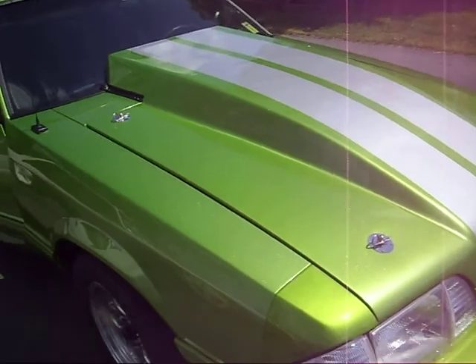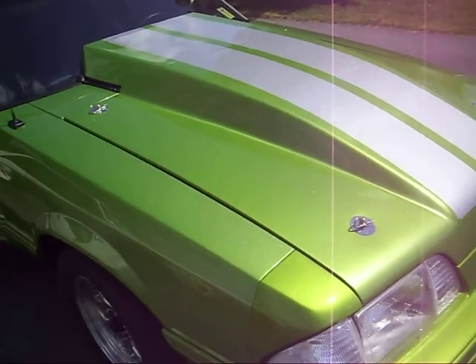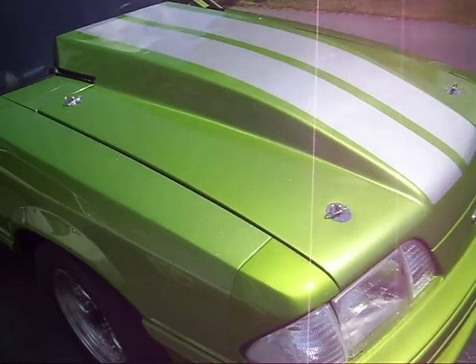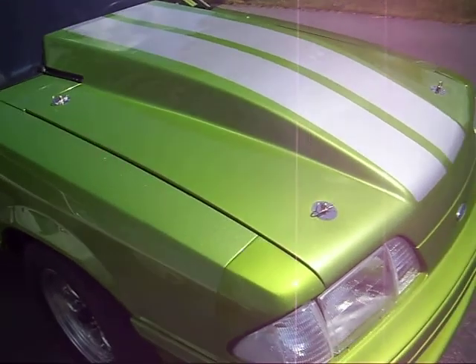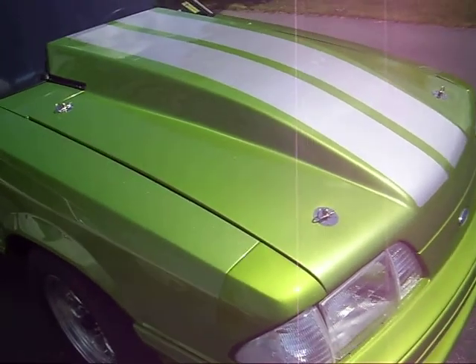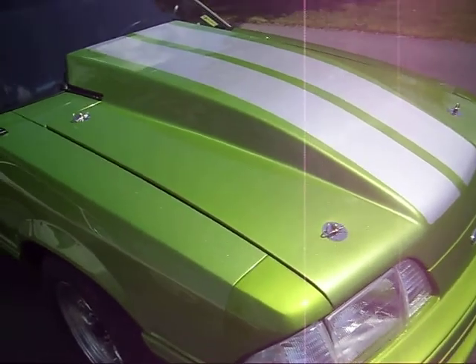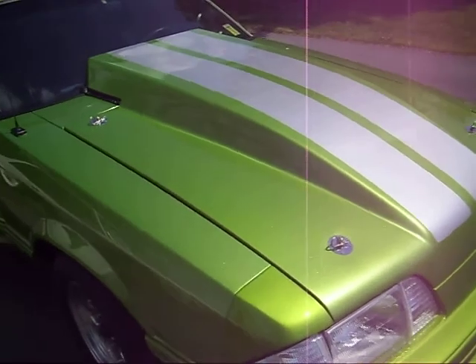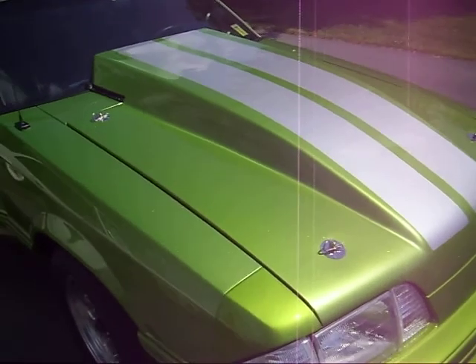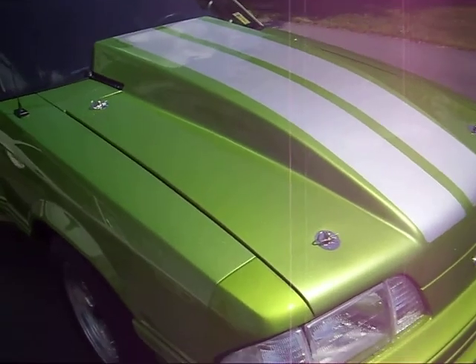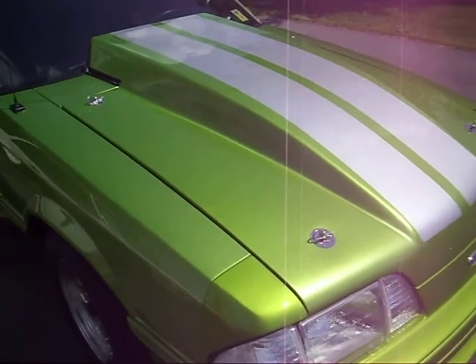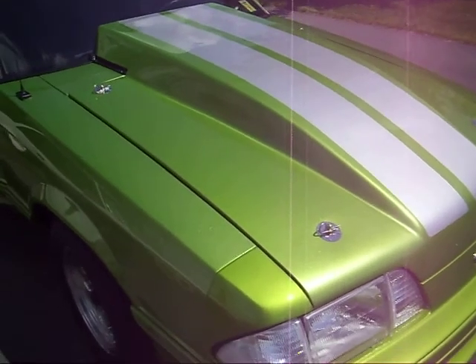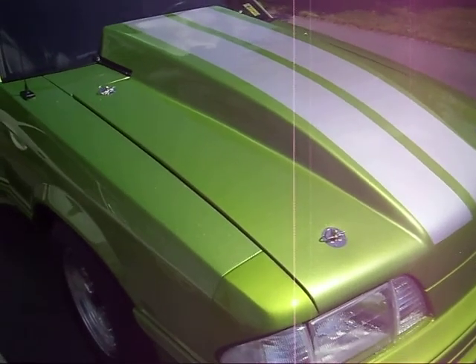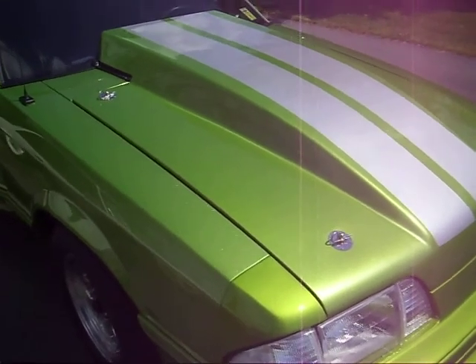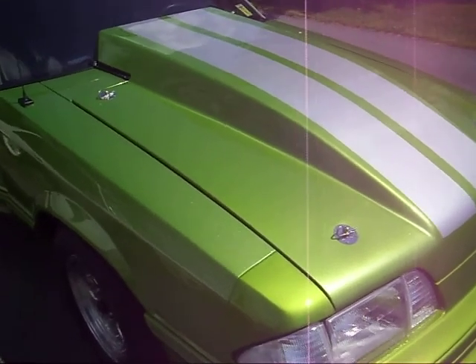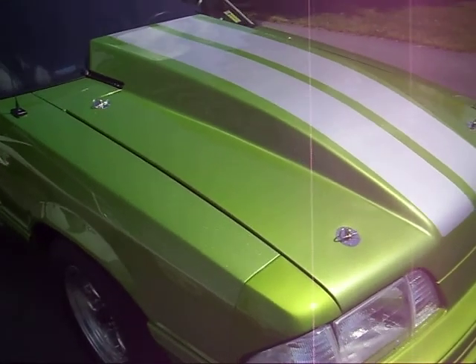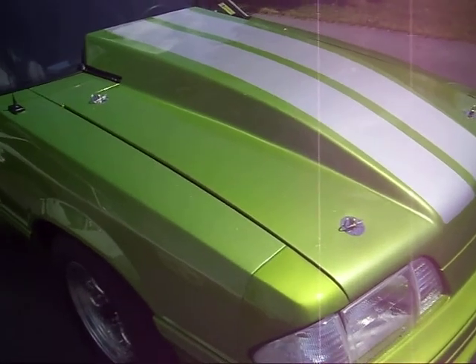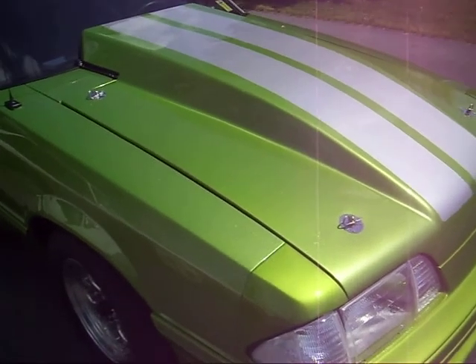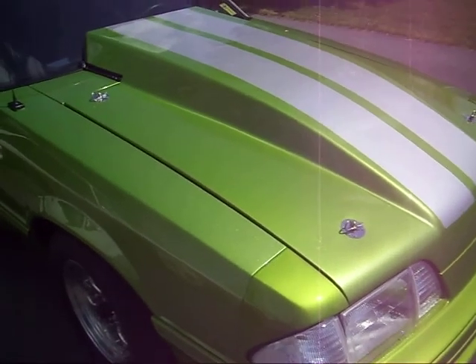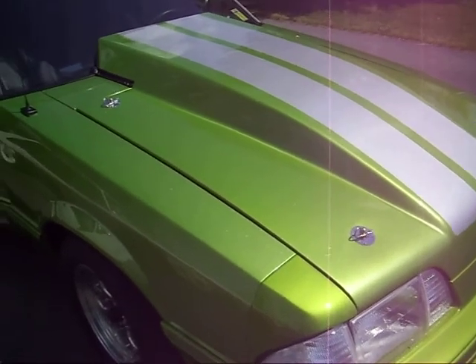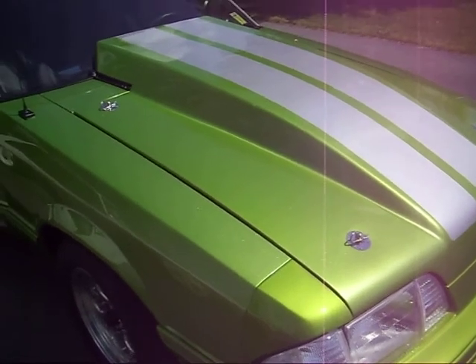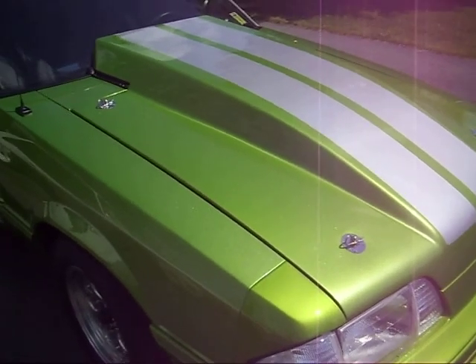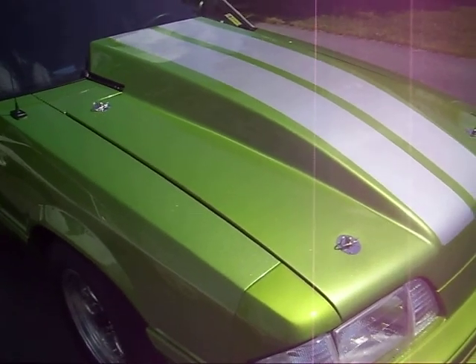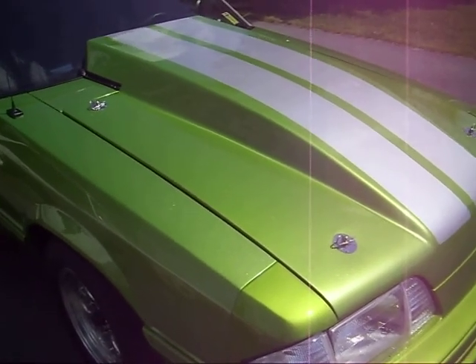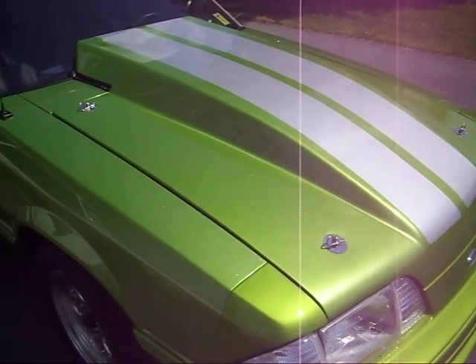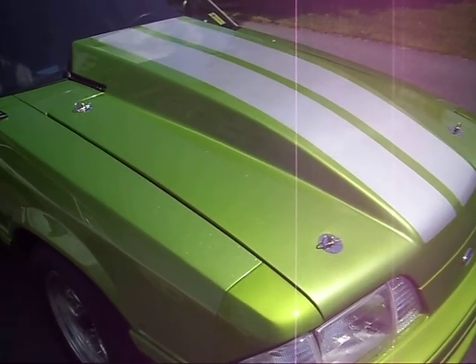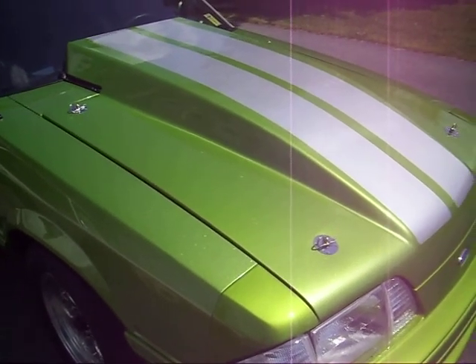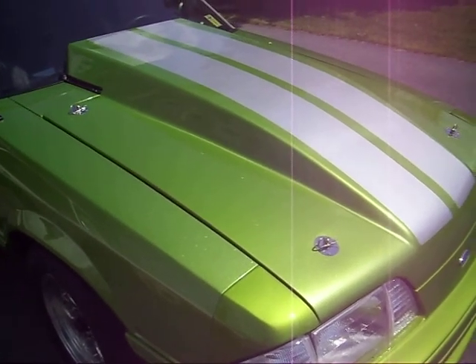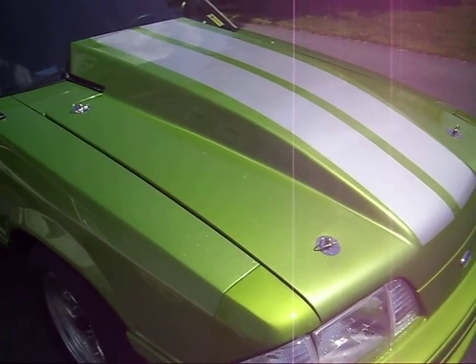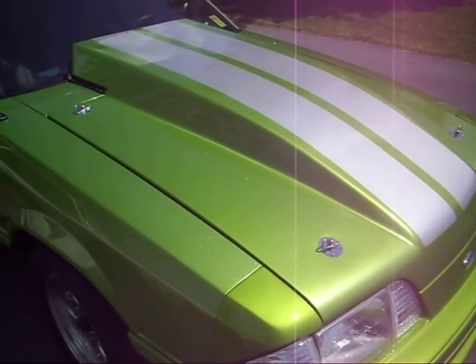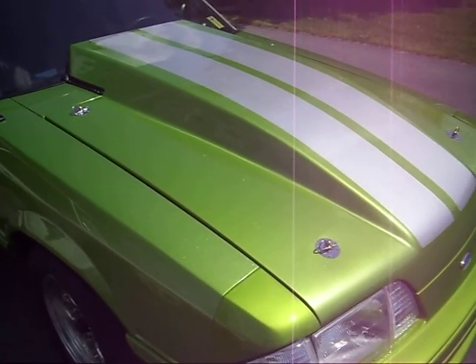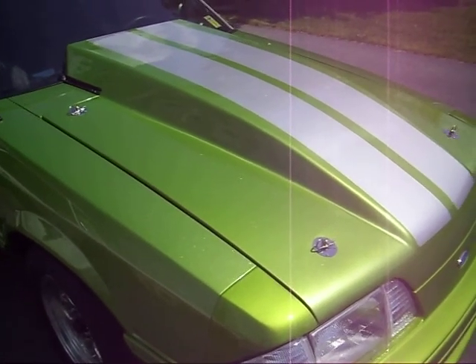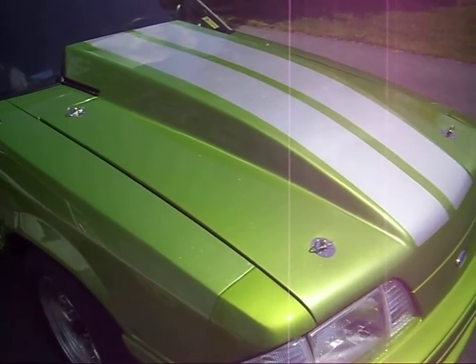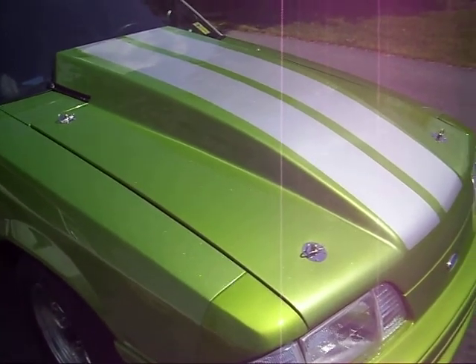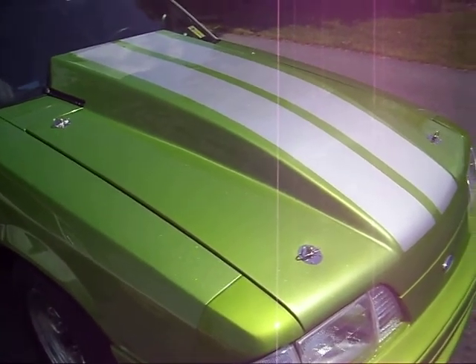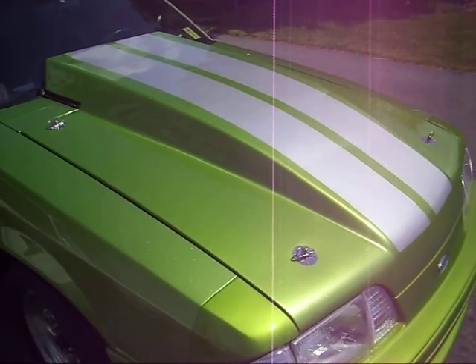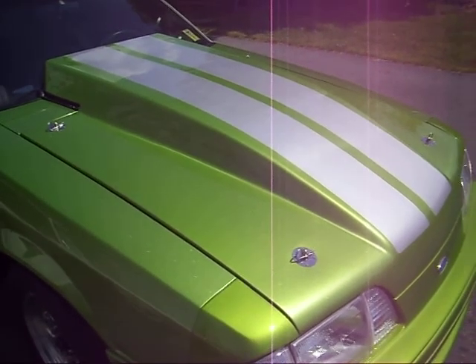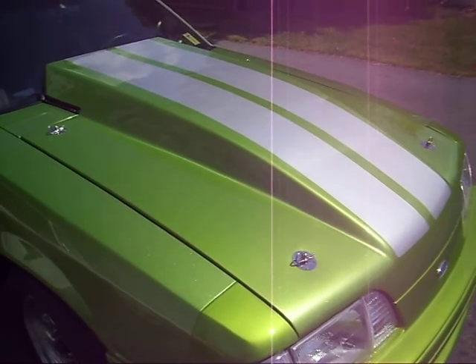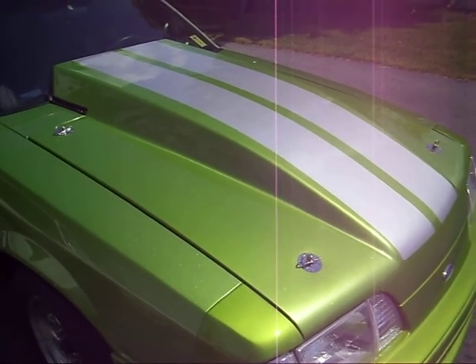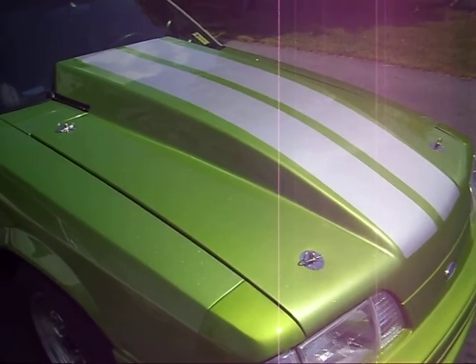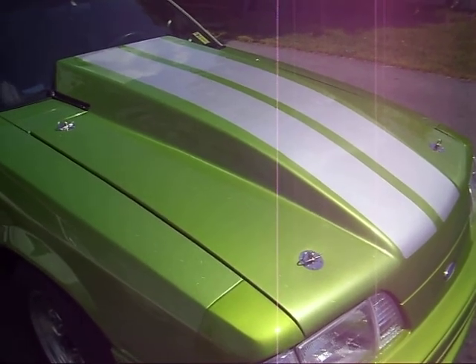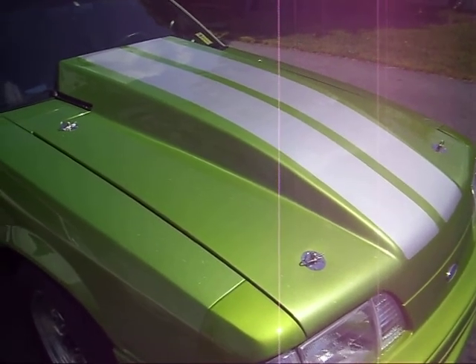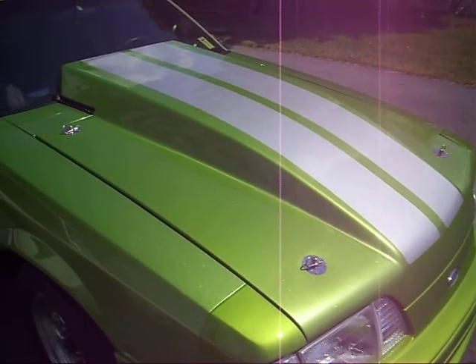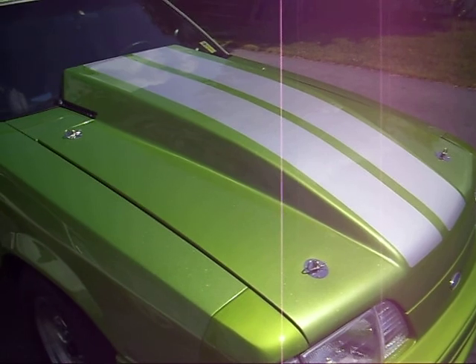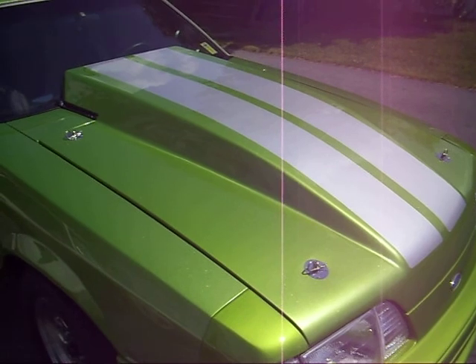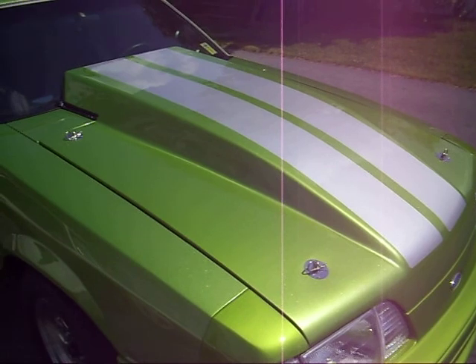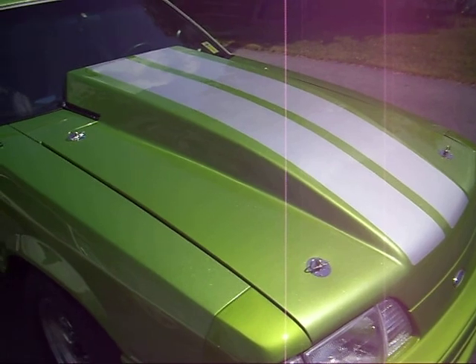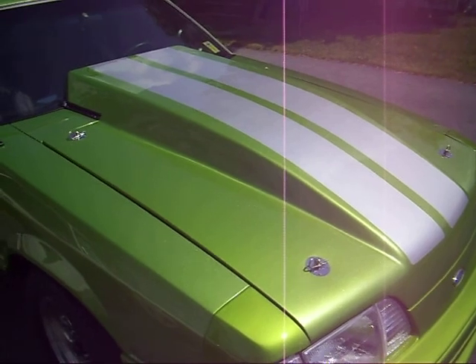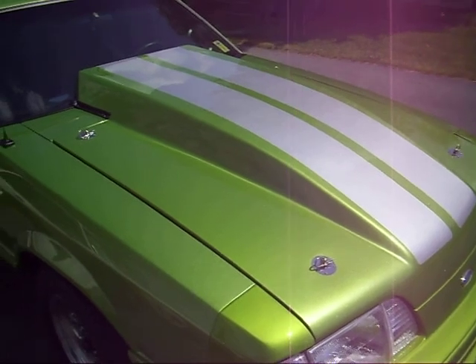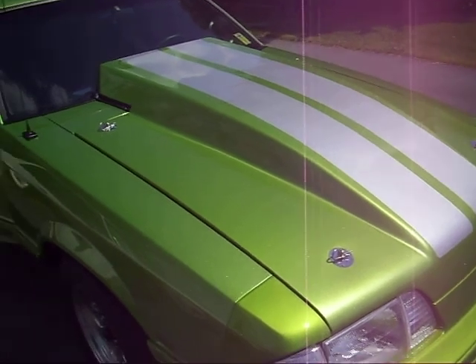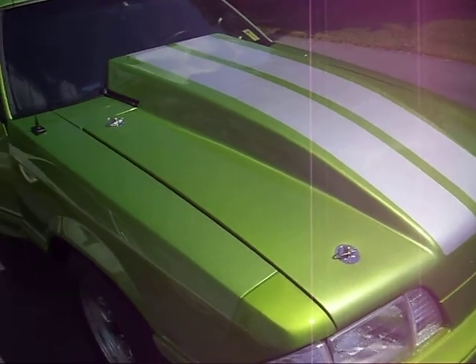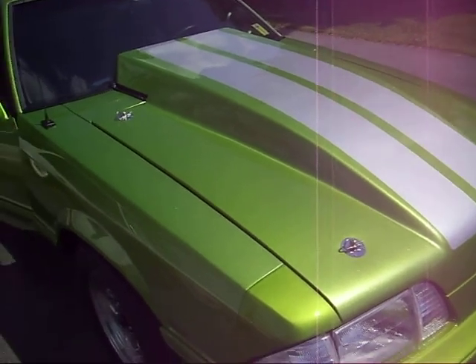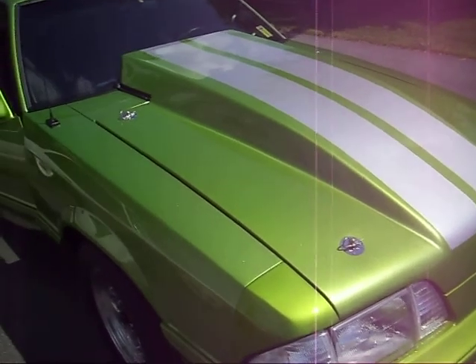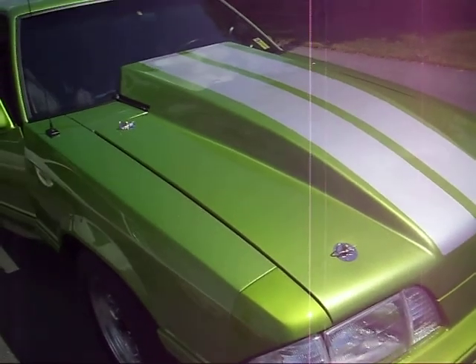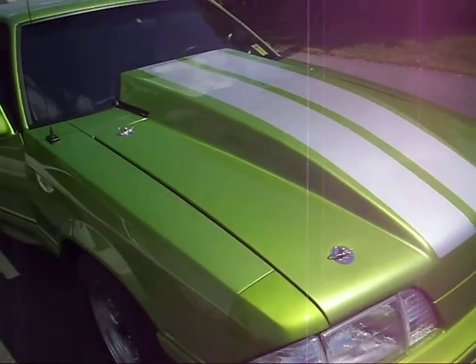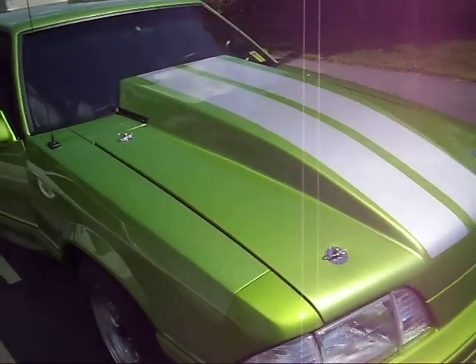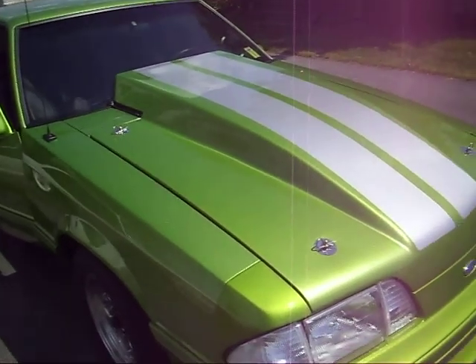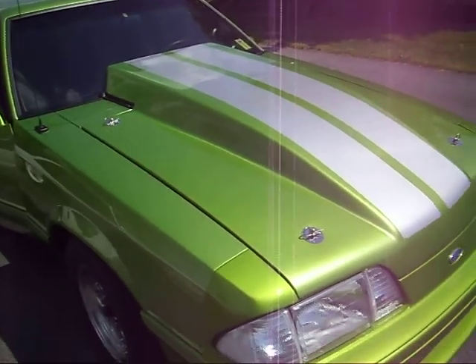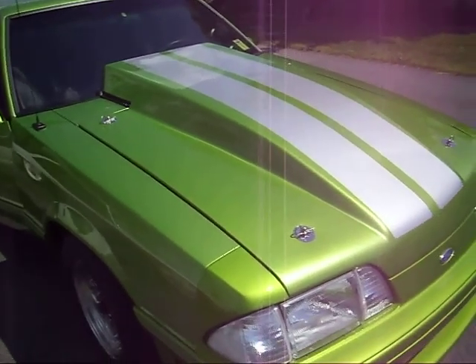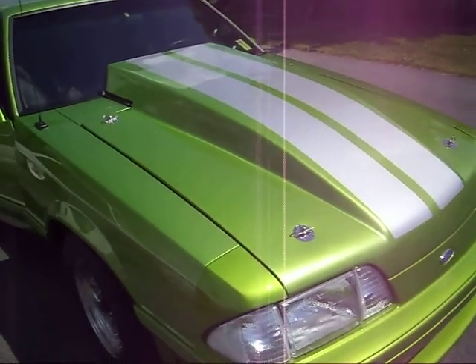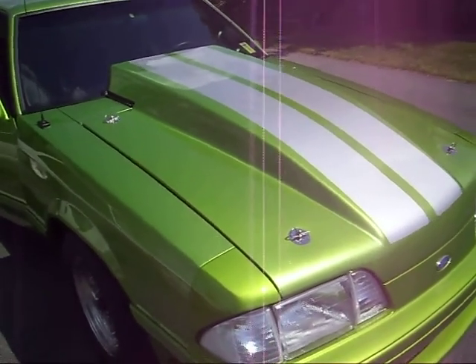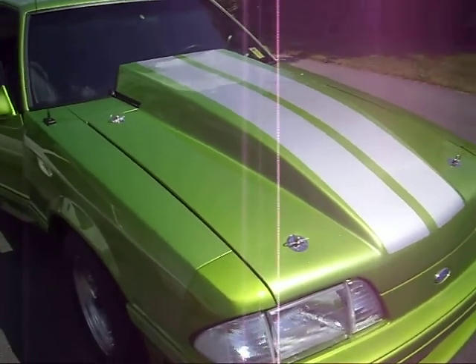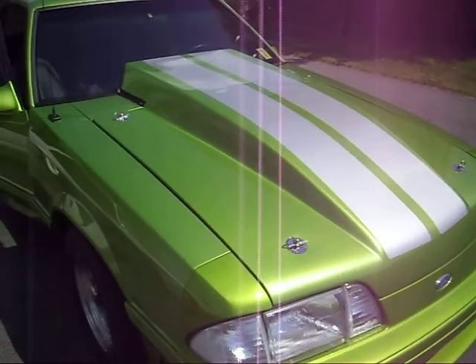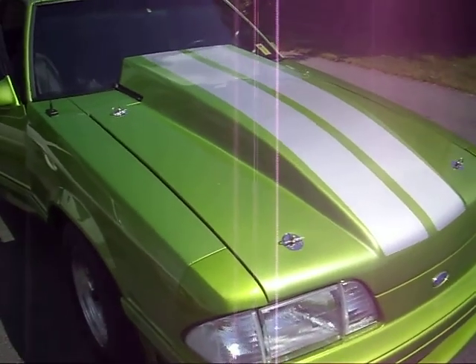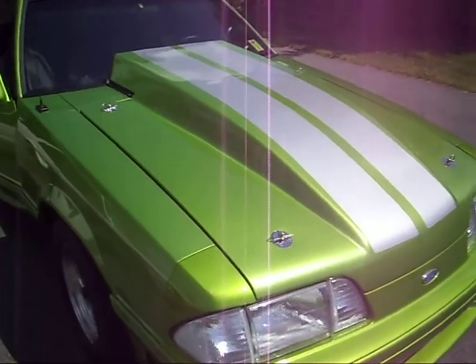This has a little mild 302 in it. Upgraded cam, got different pistons in it, a little more compression.